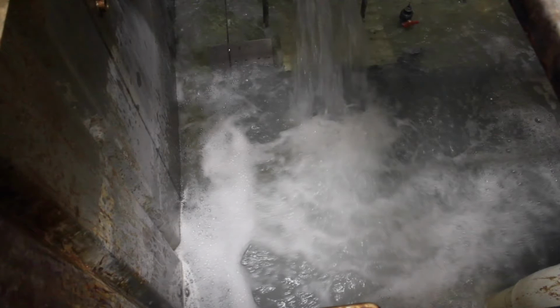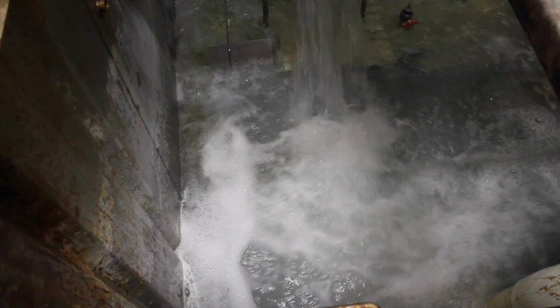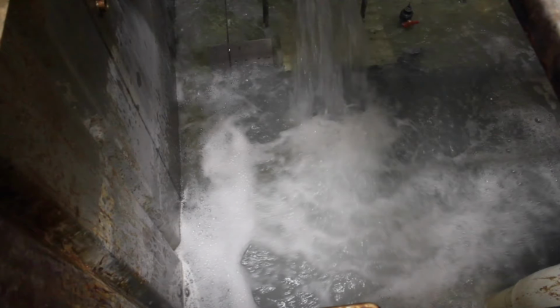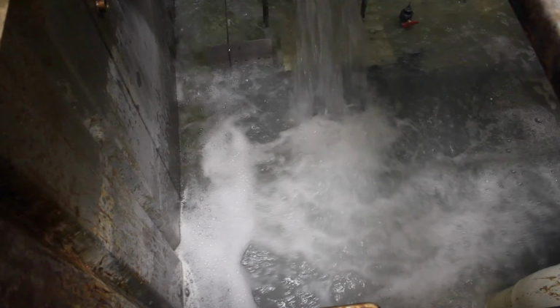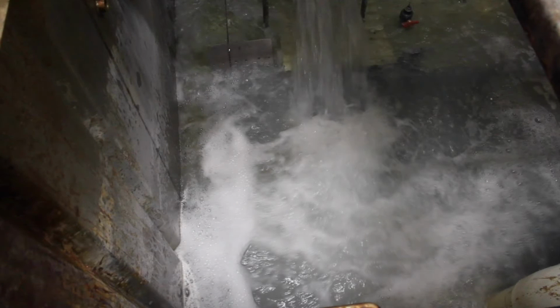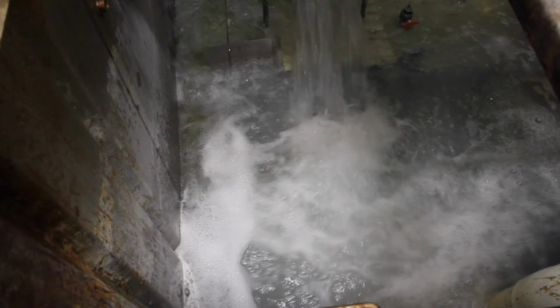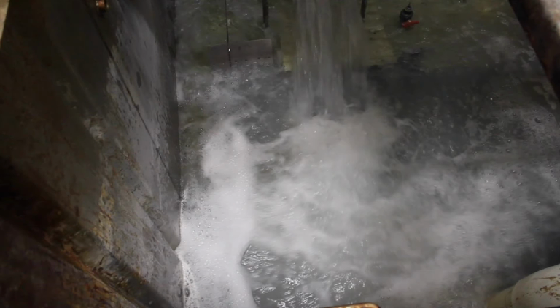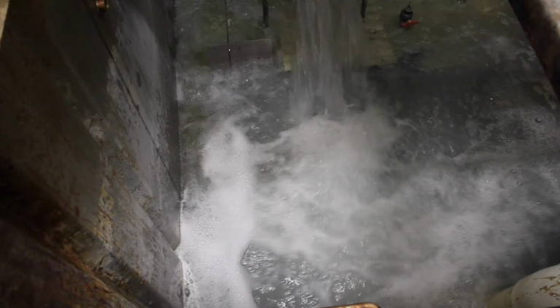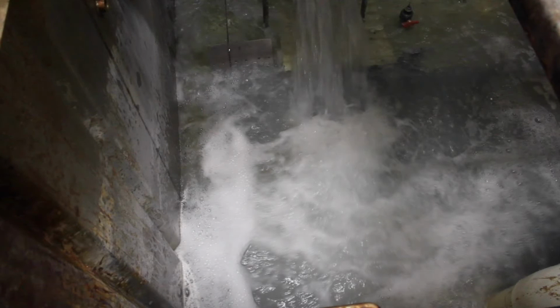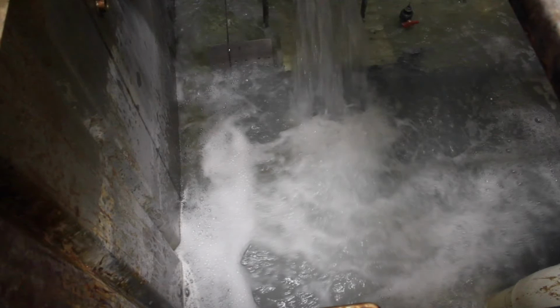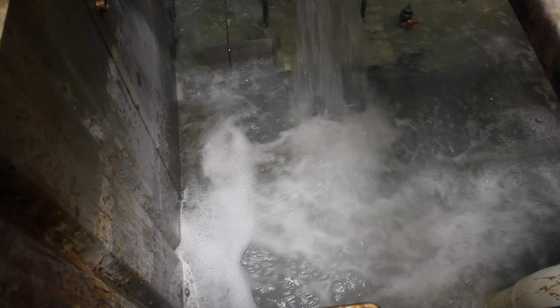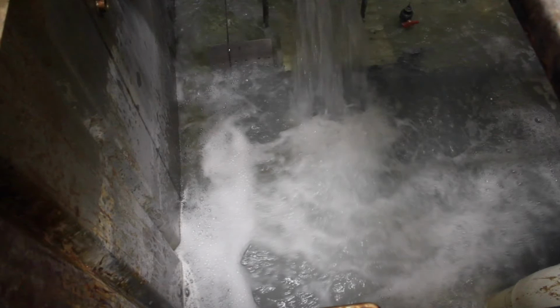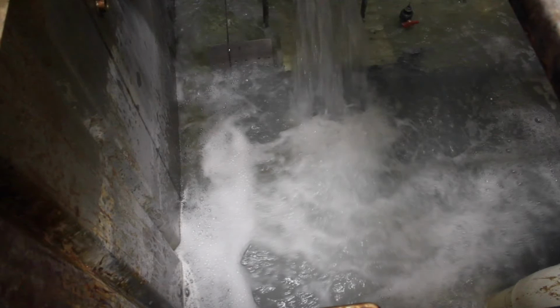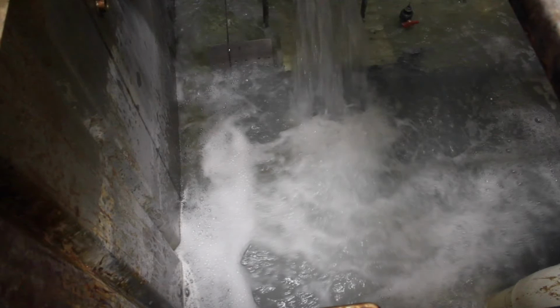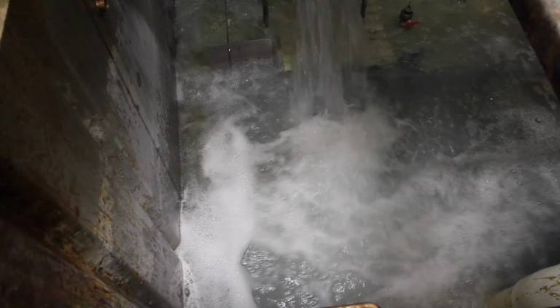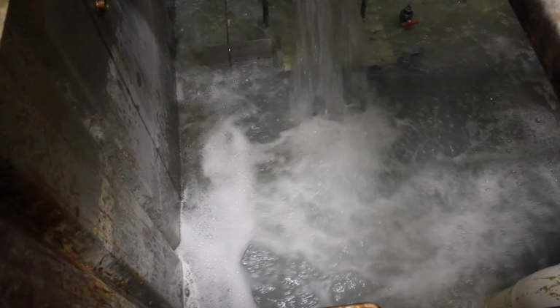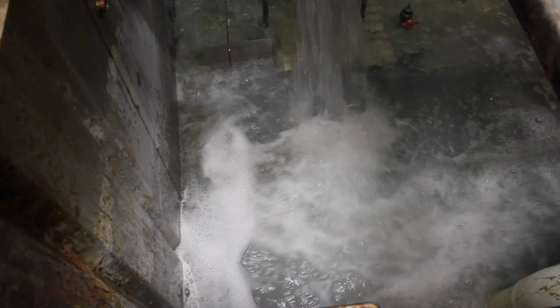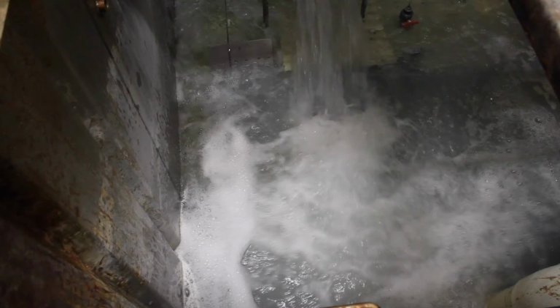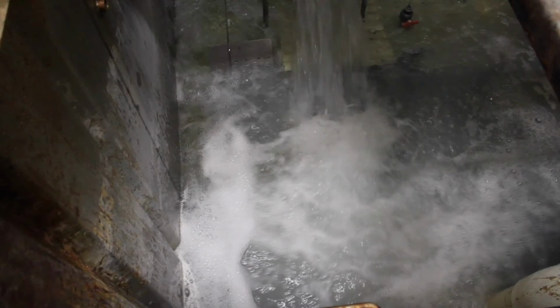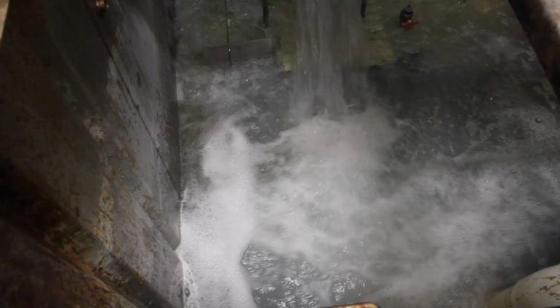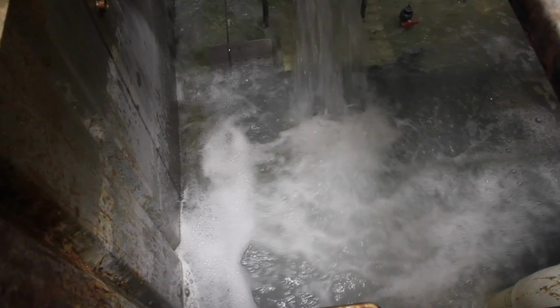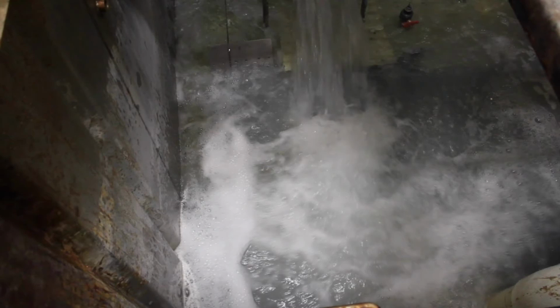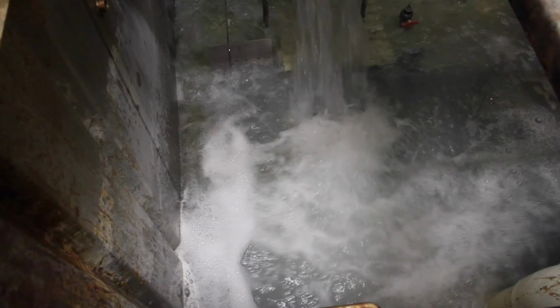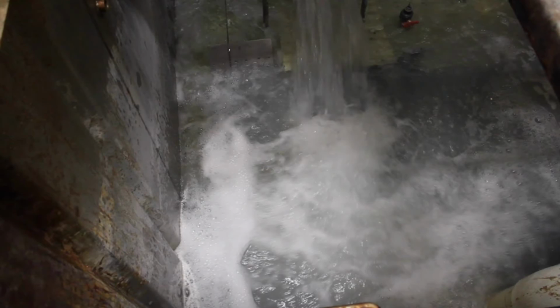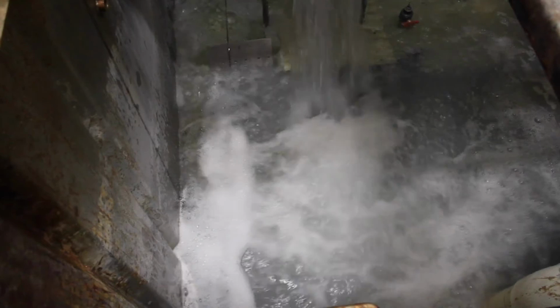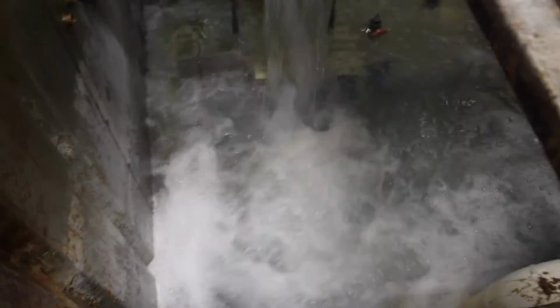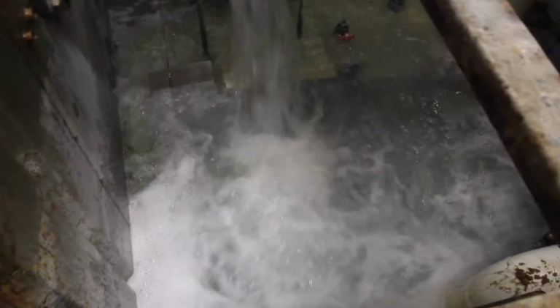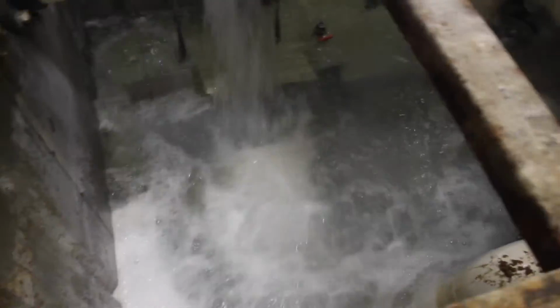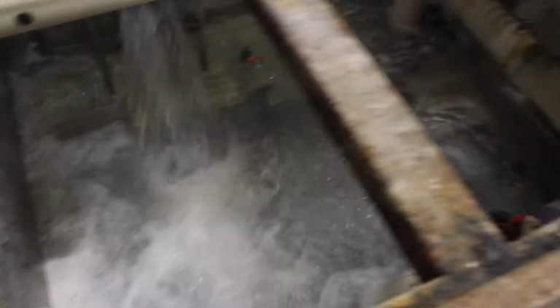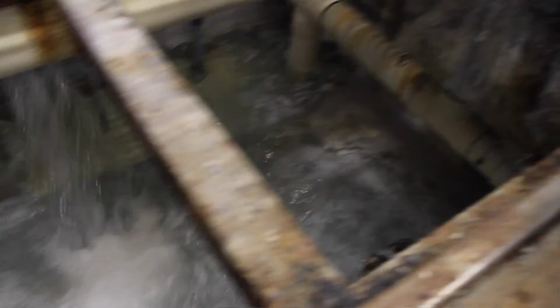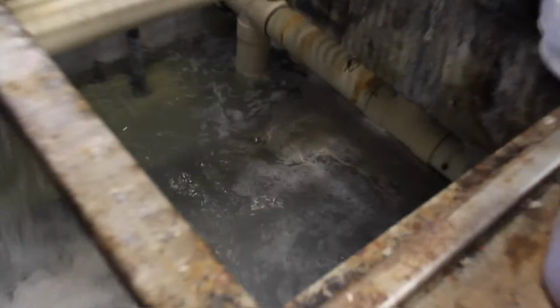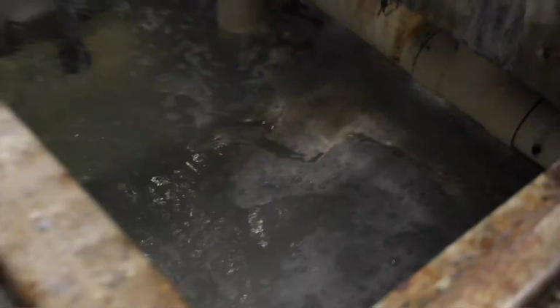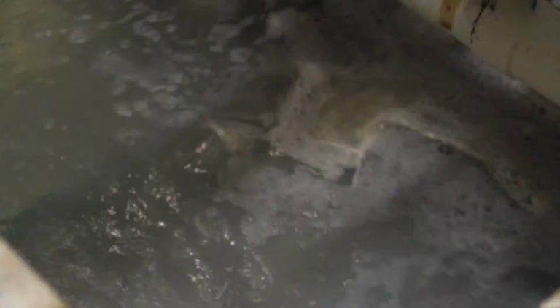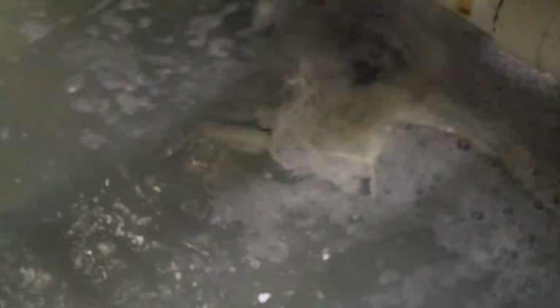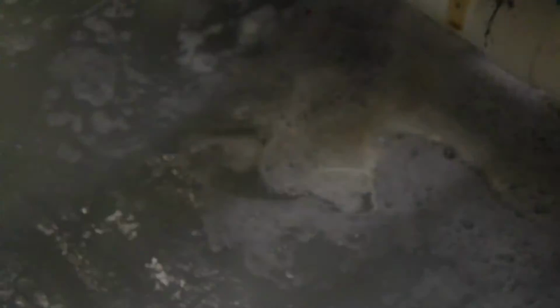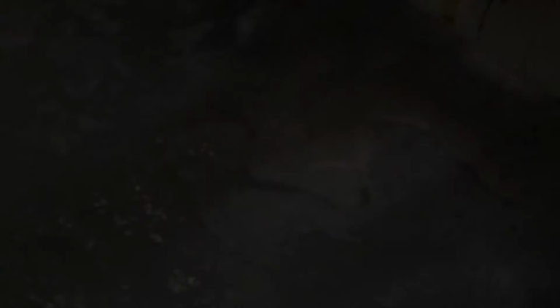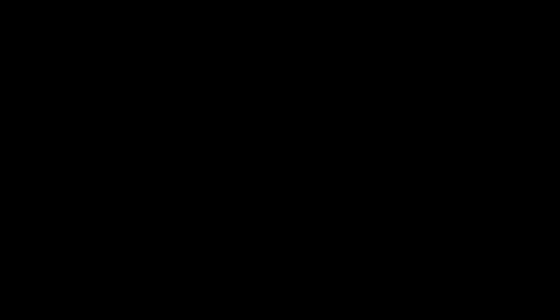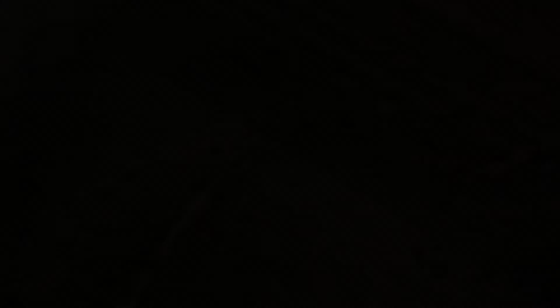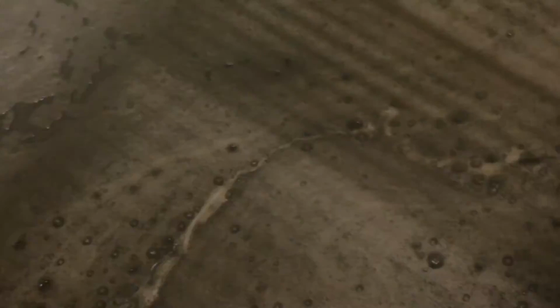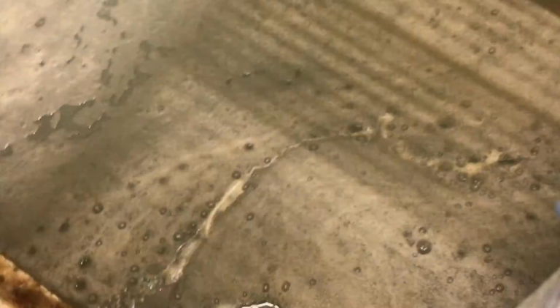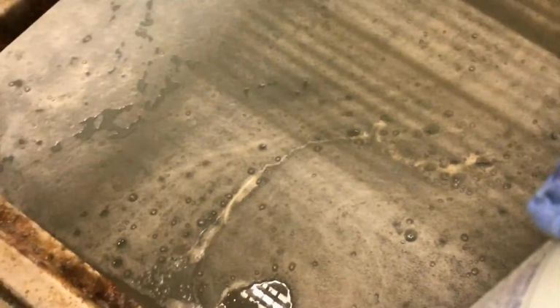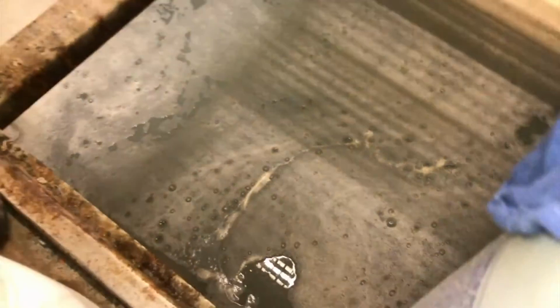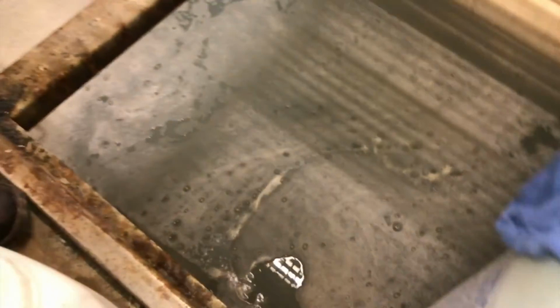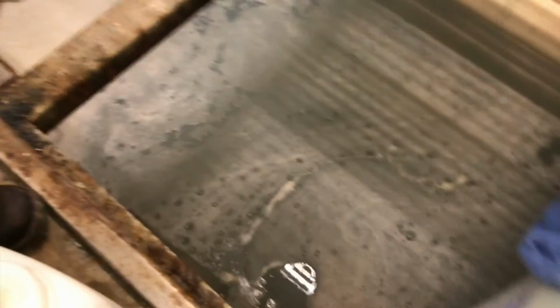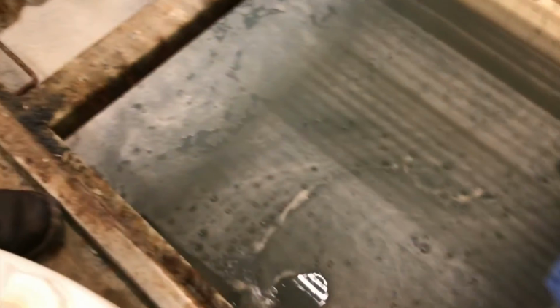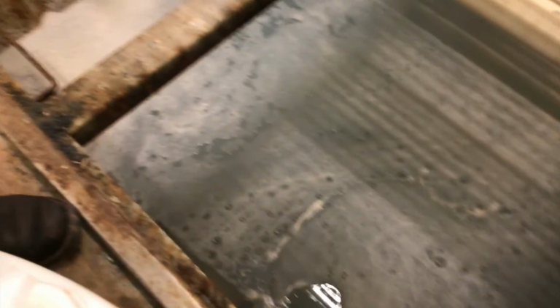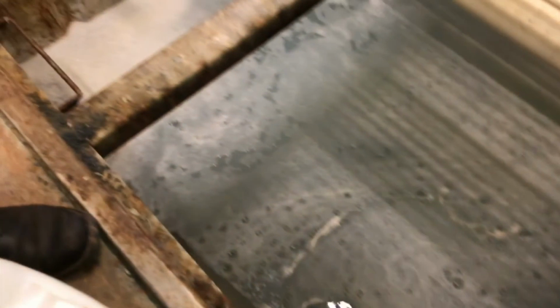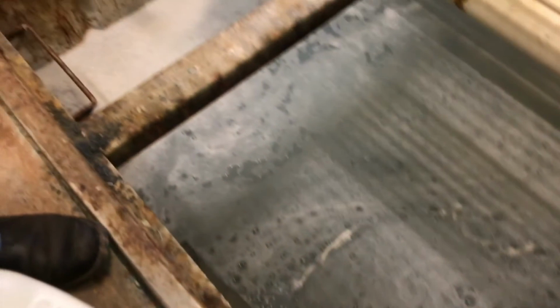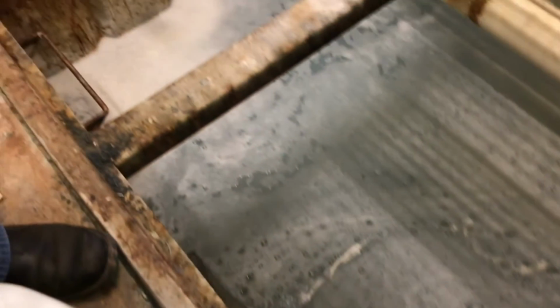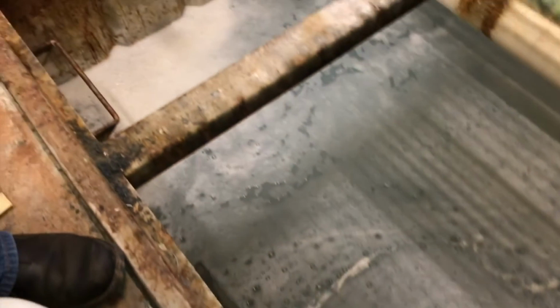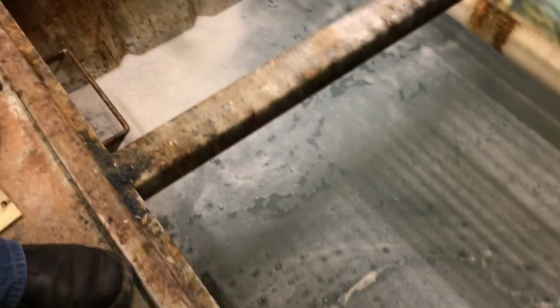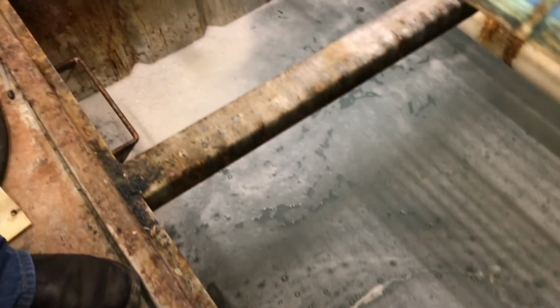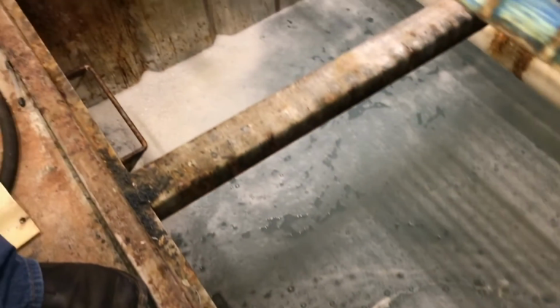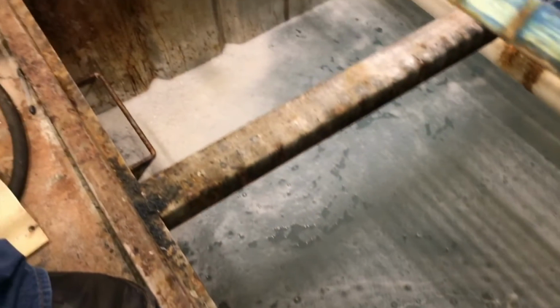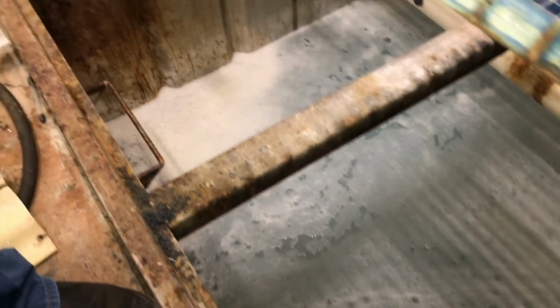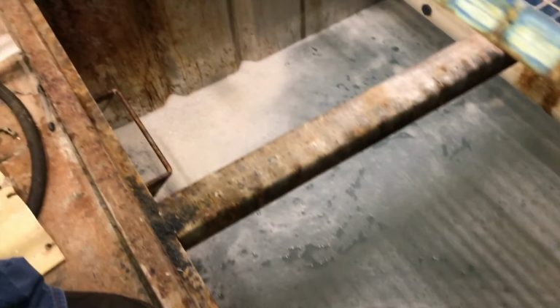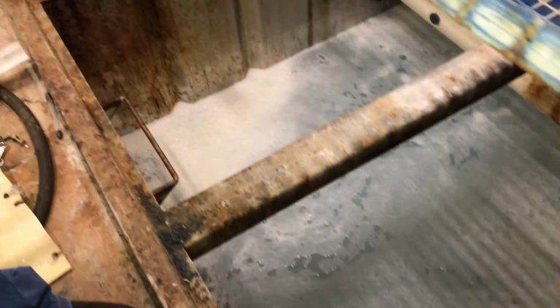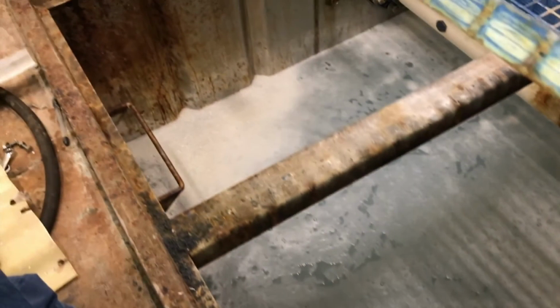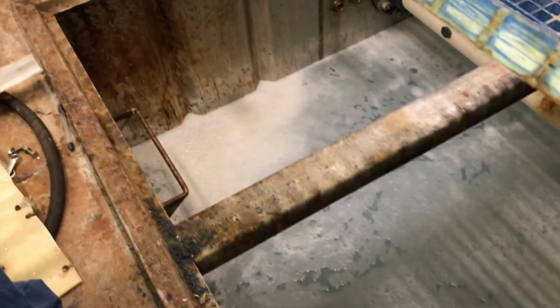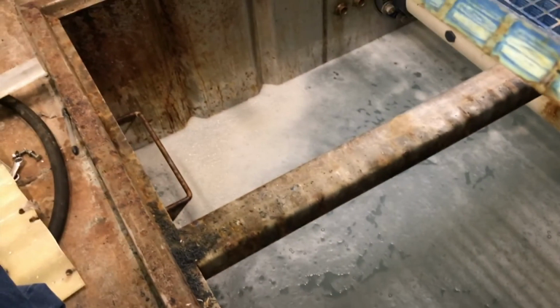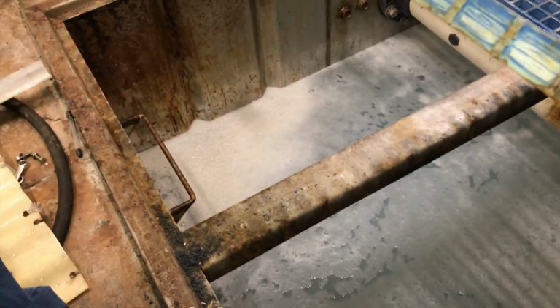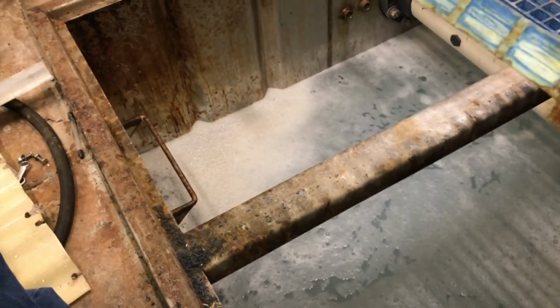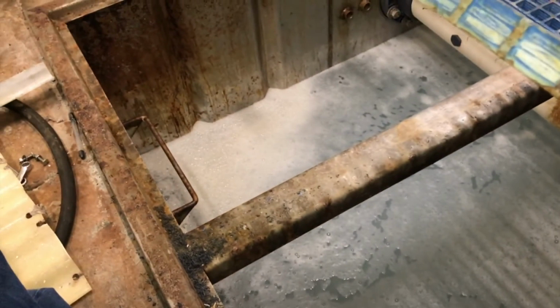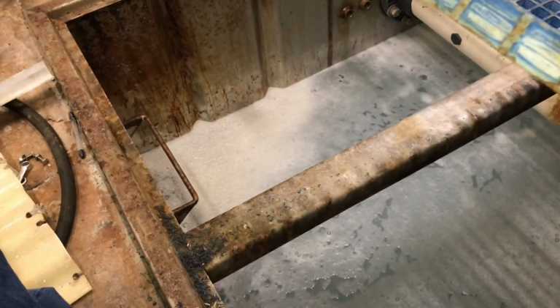This pool used to use a Cal-hypo feeder for many years, and then they switched to bleach. So it could be salt, it could be calcium — who knows.